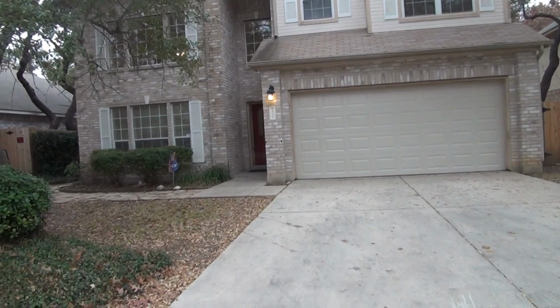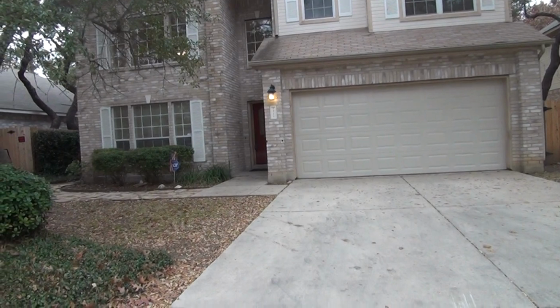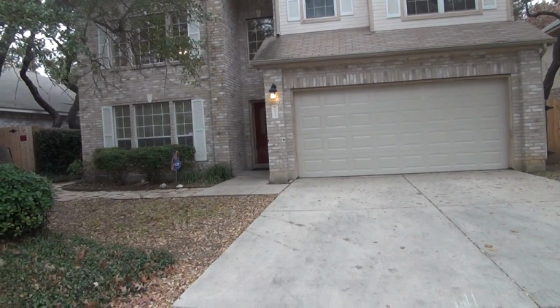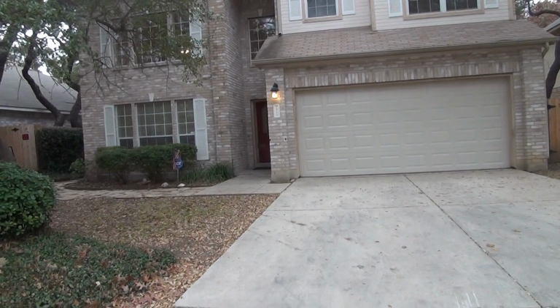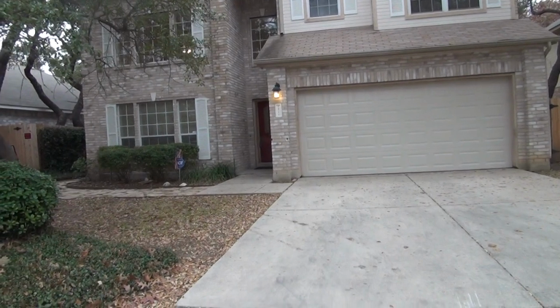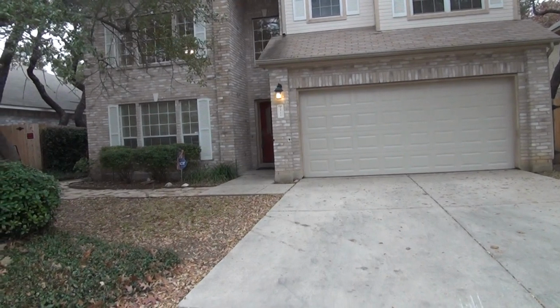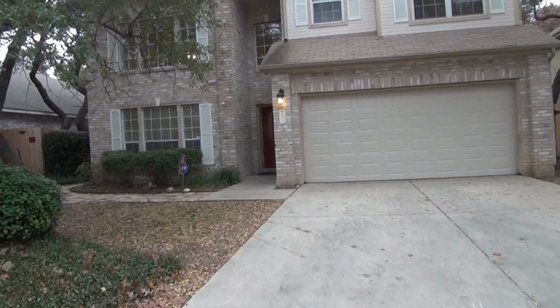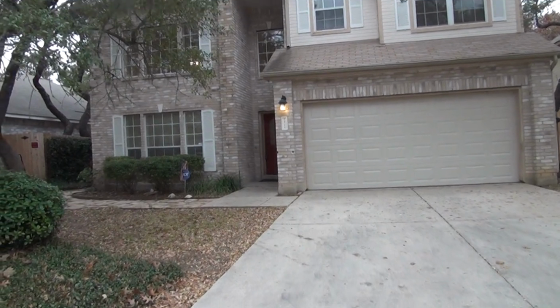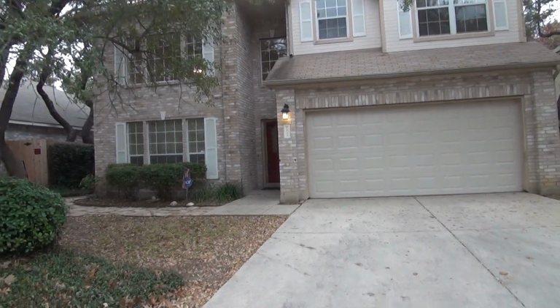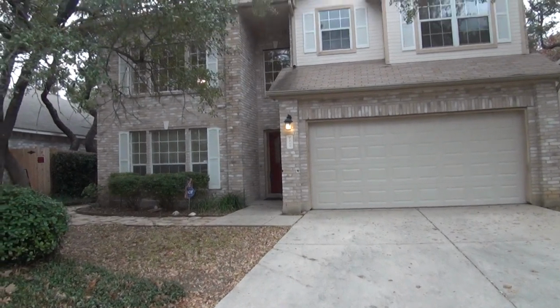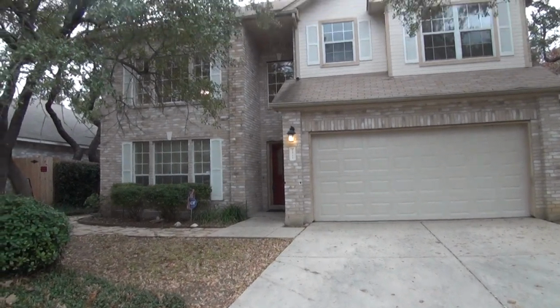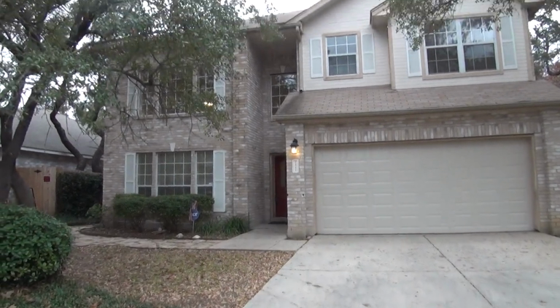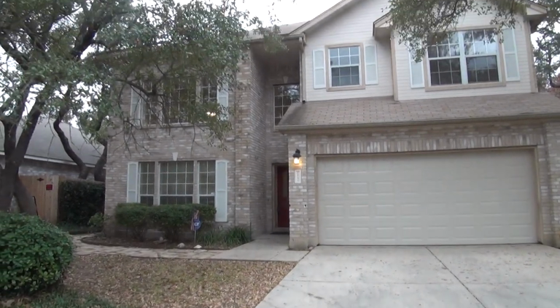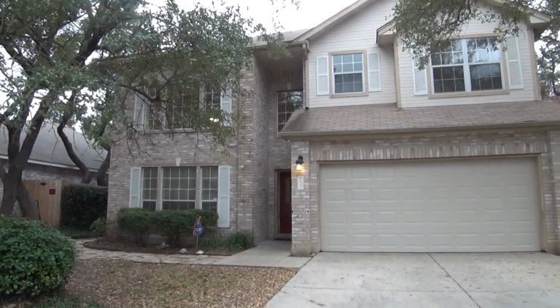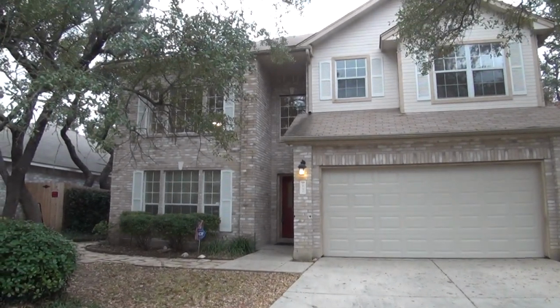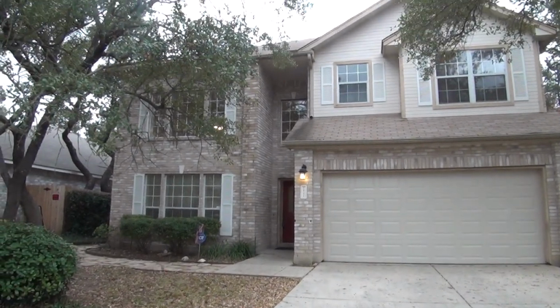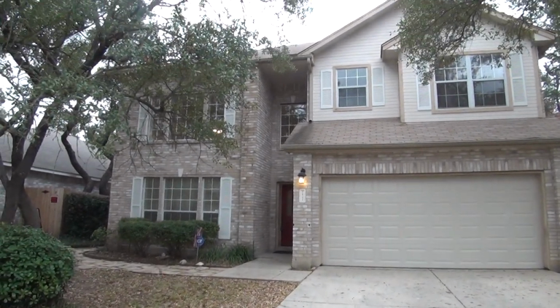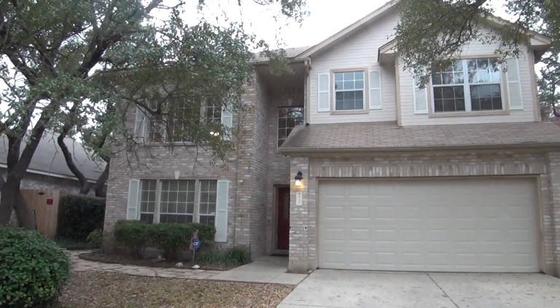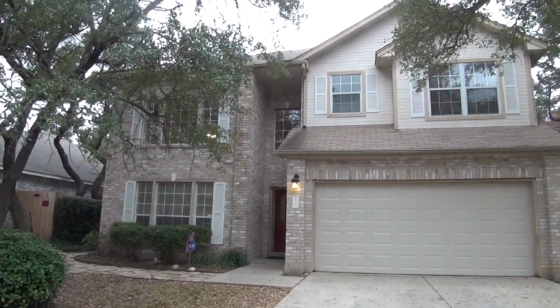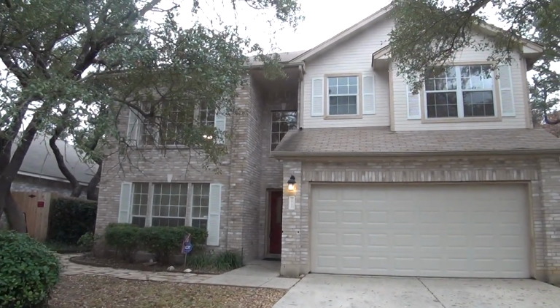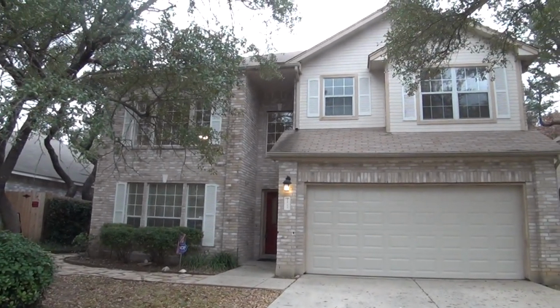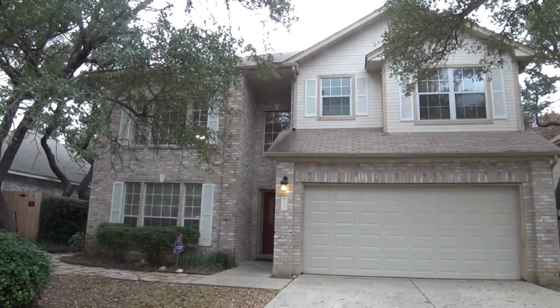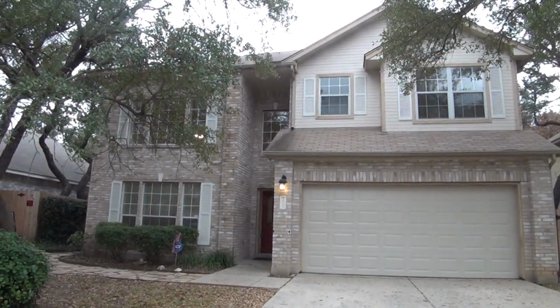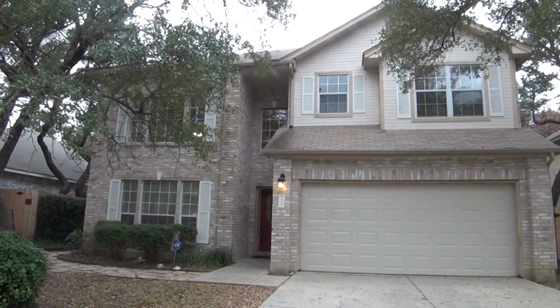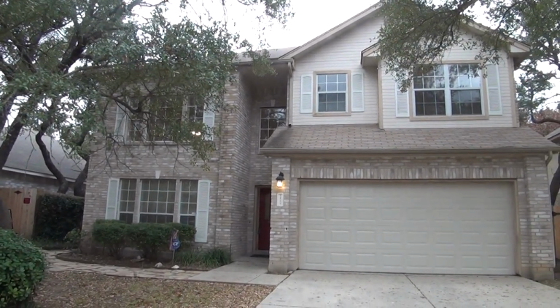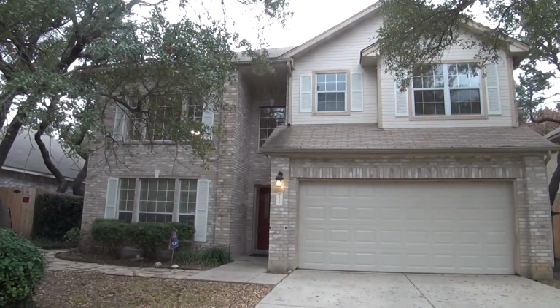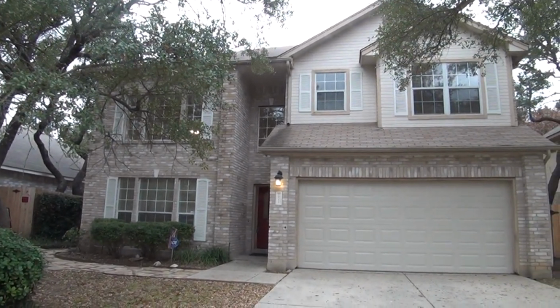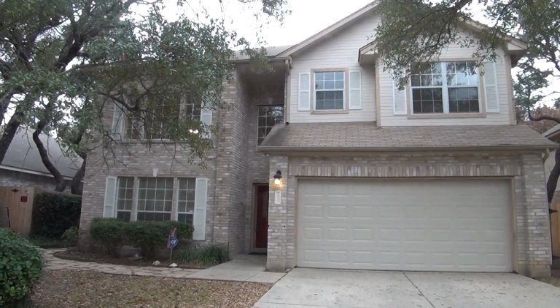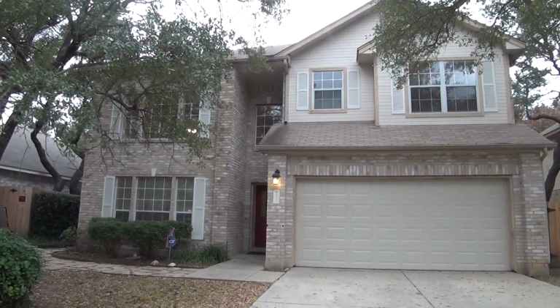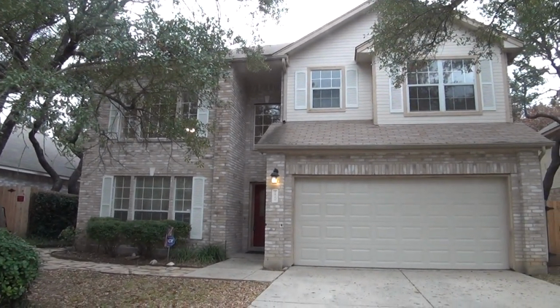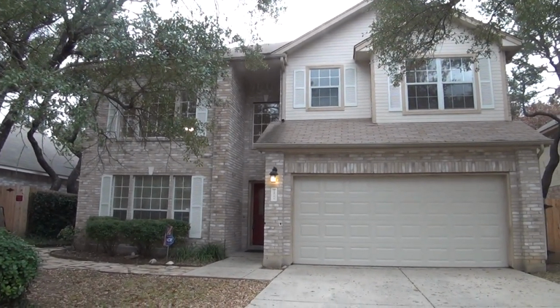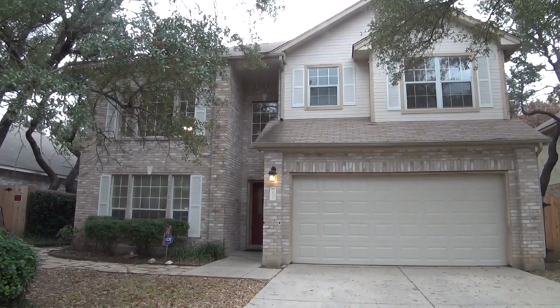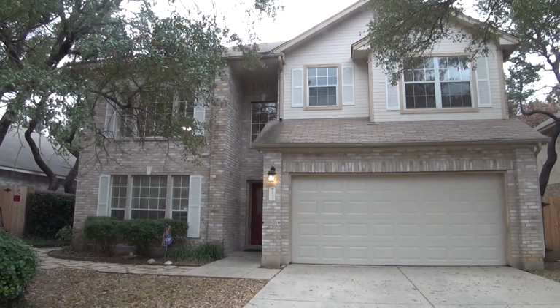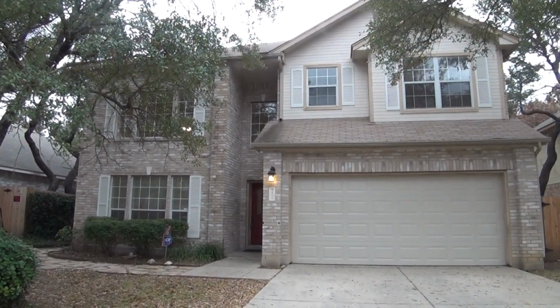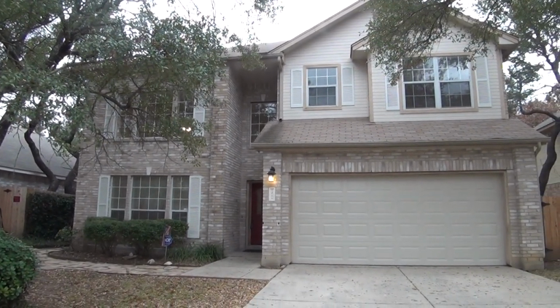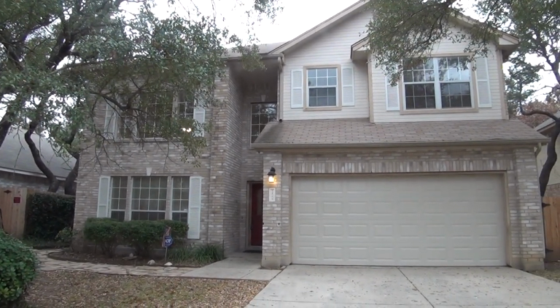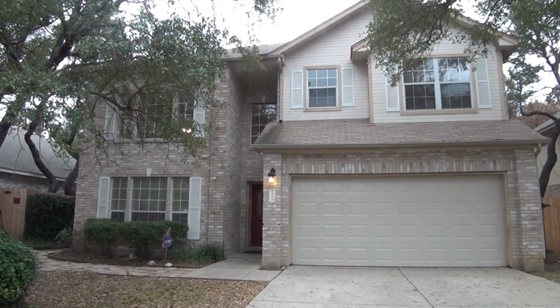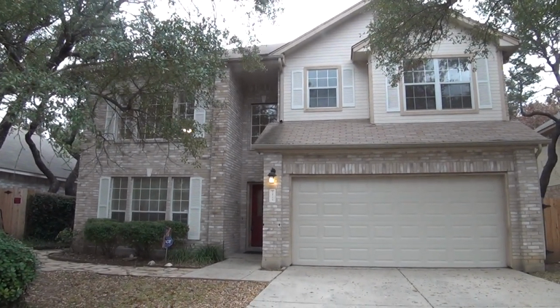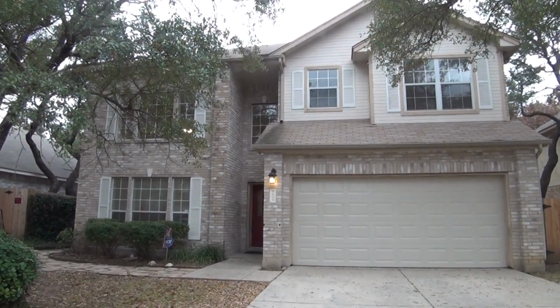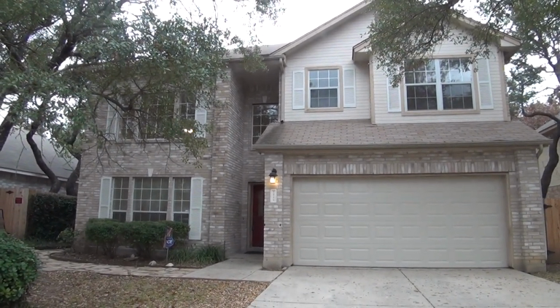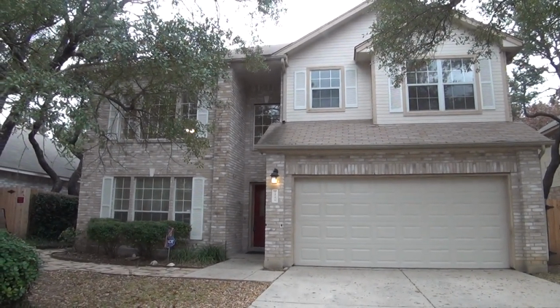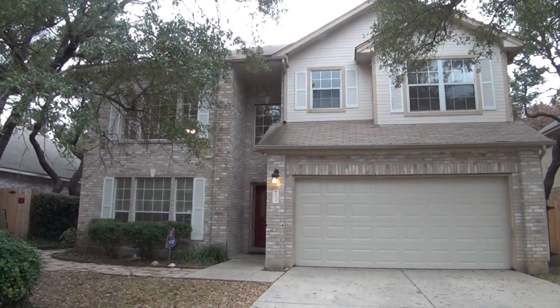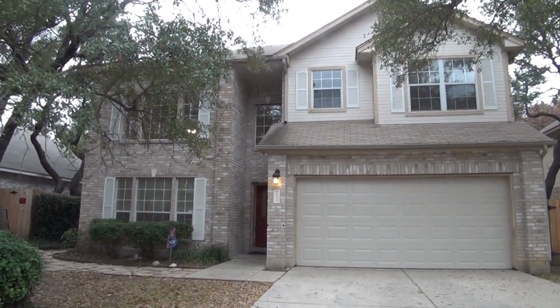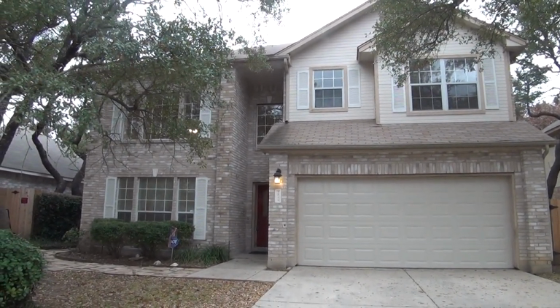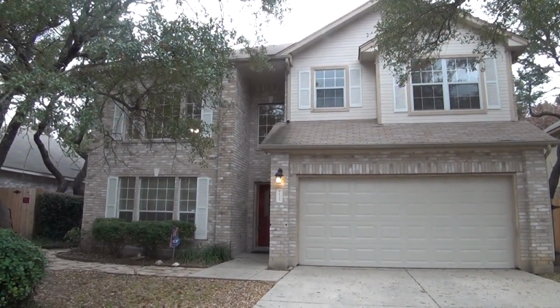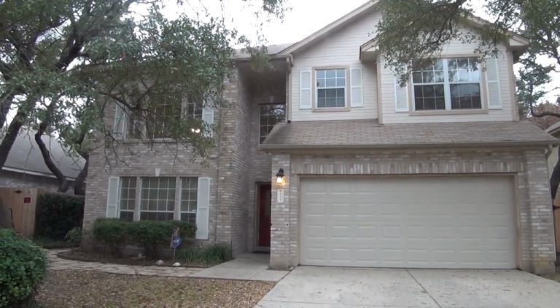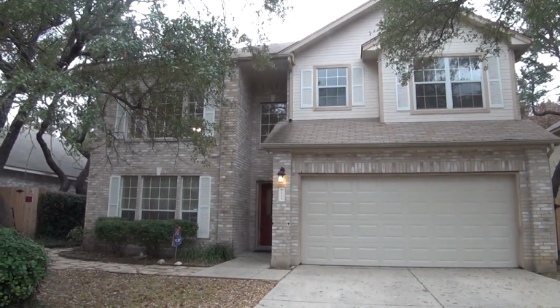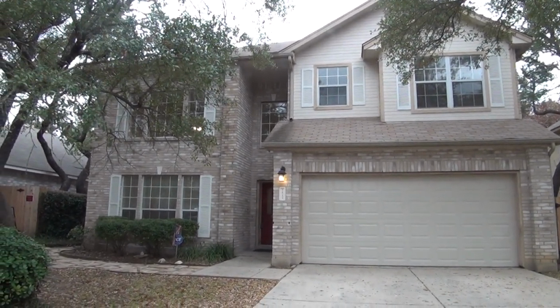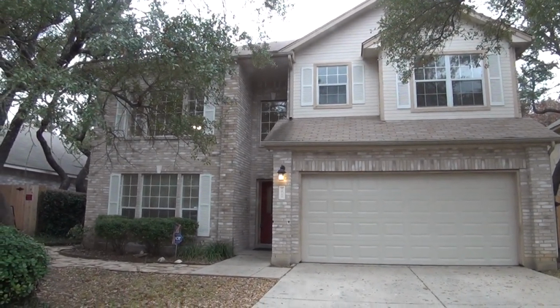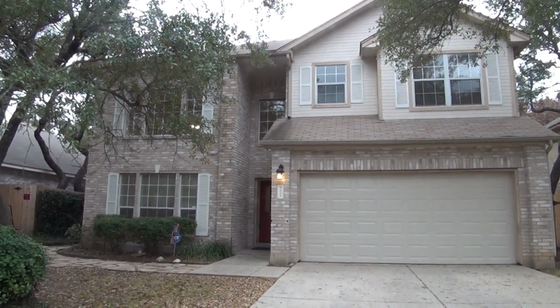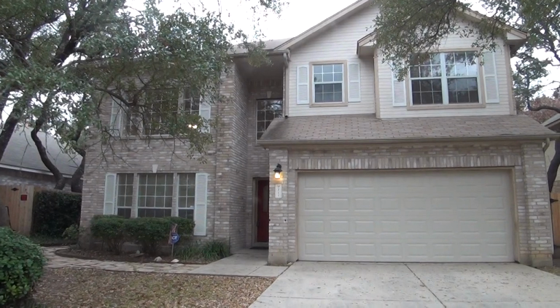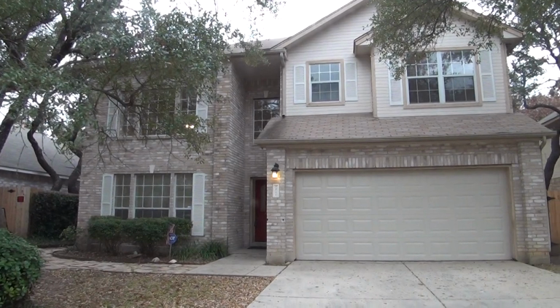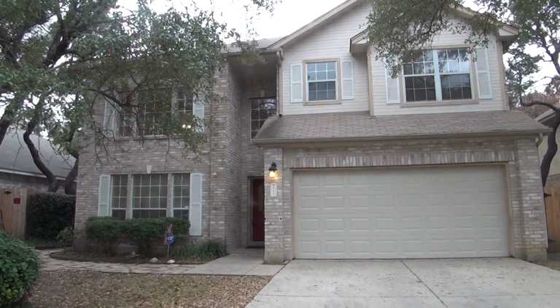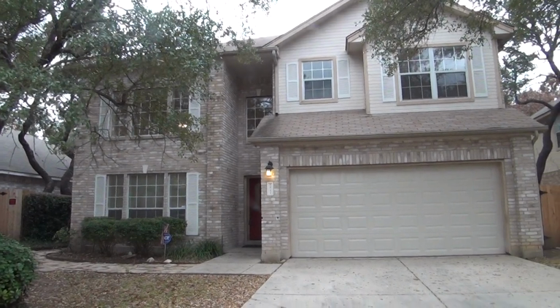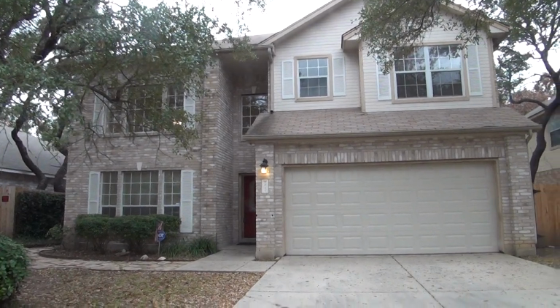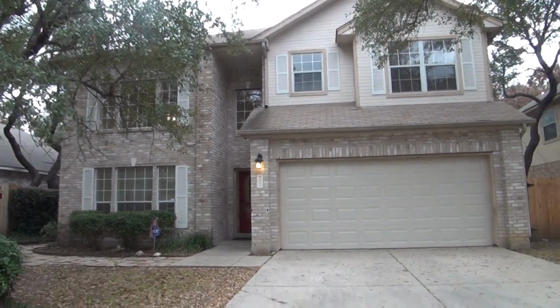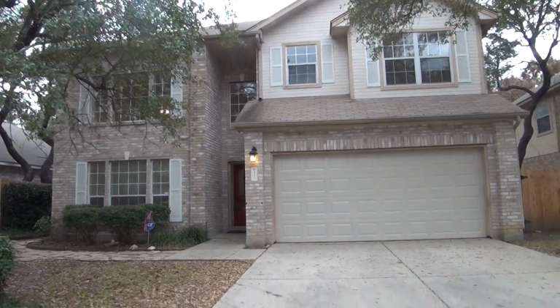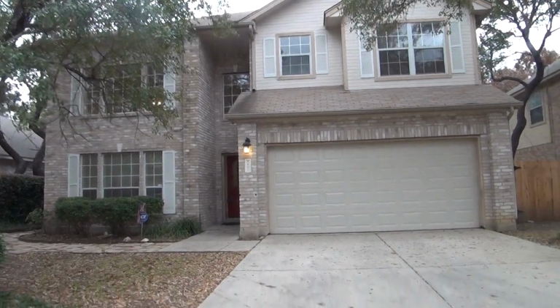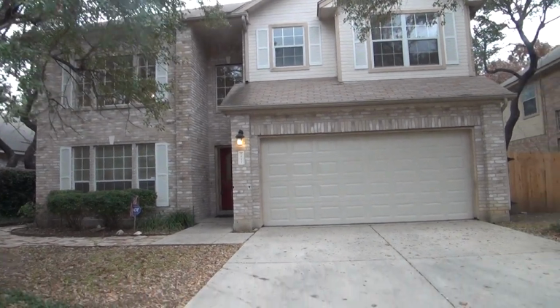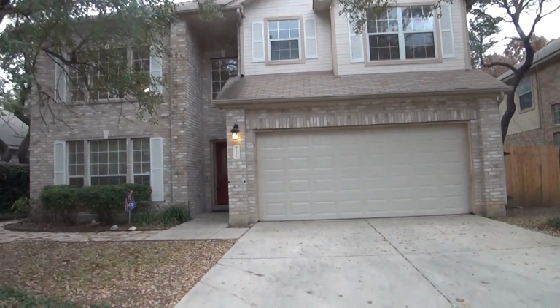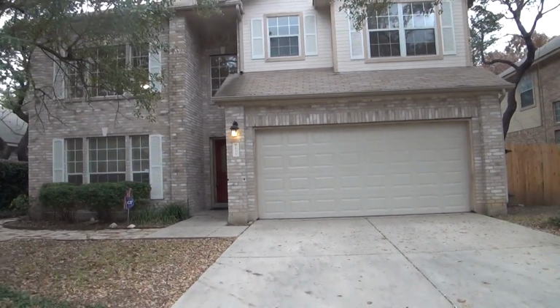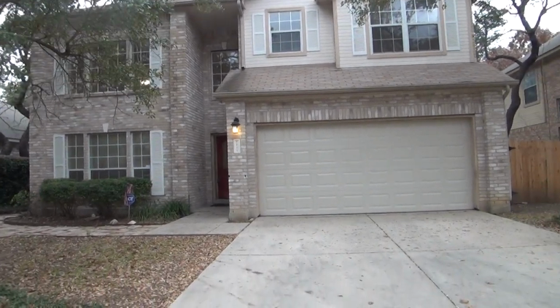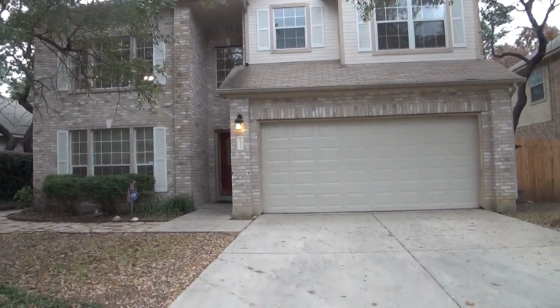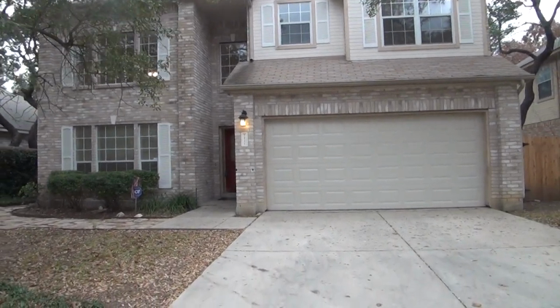The home comes with neutral colors, blinds, and ceiling fans throughout. Let's go ahead and check out this home.